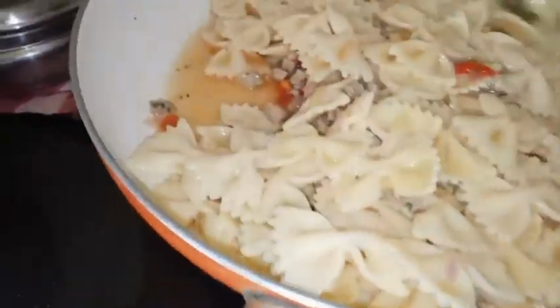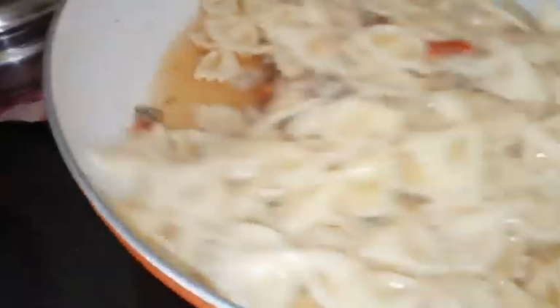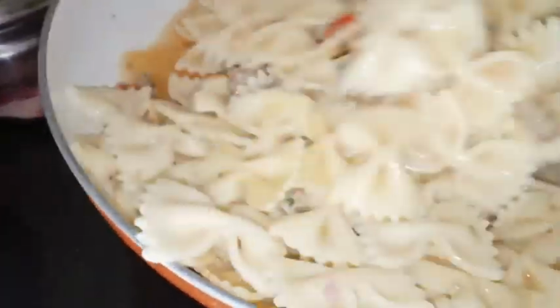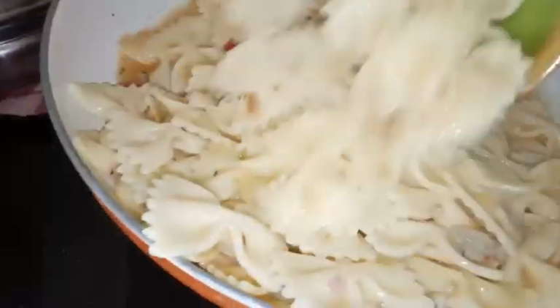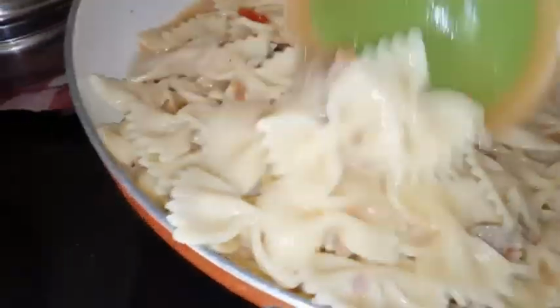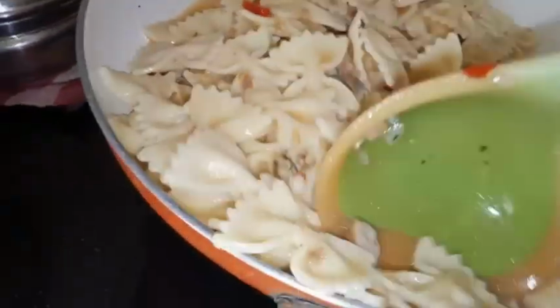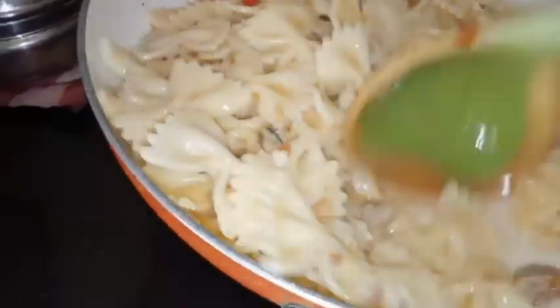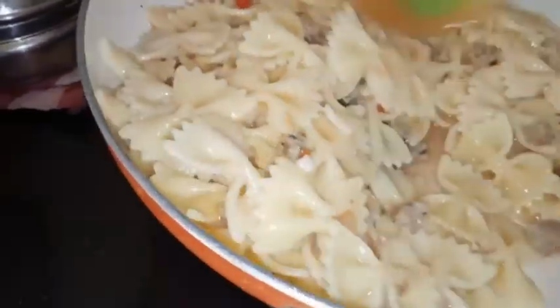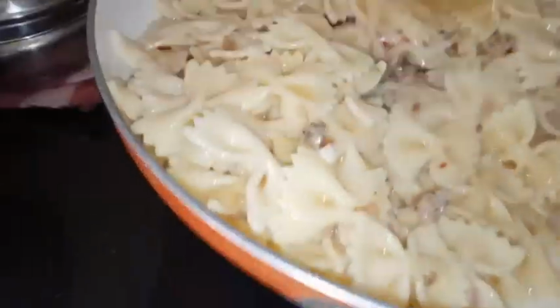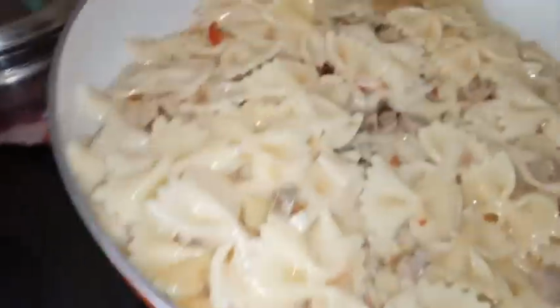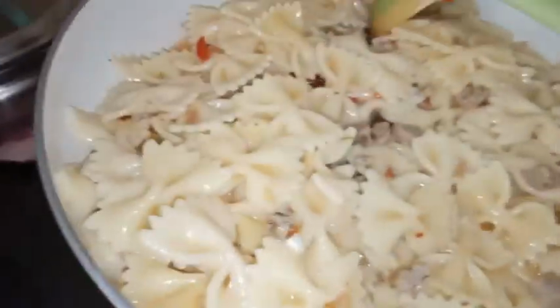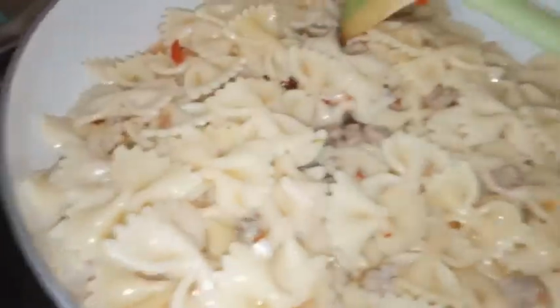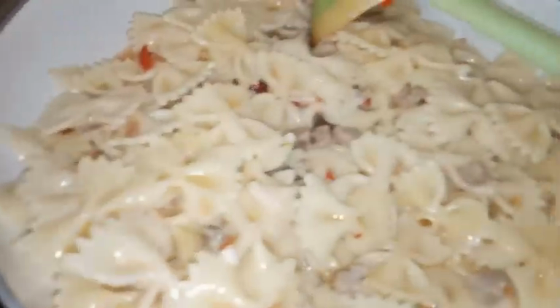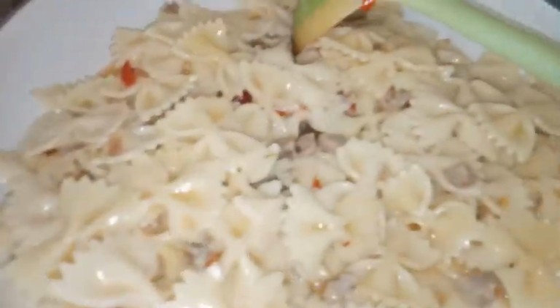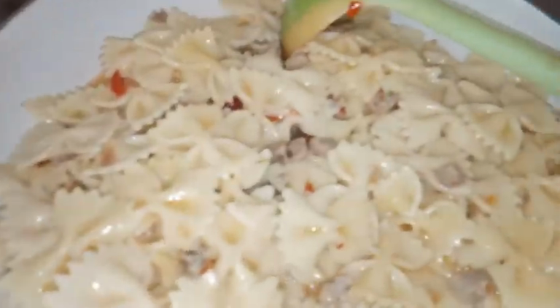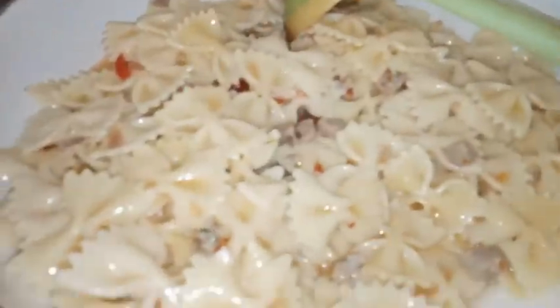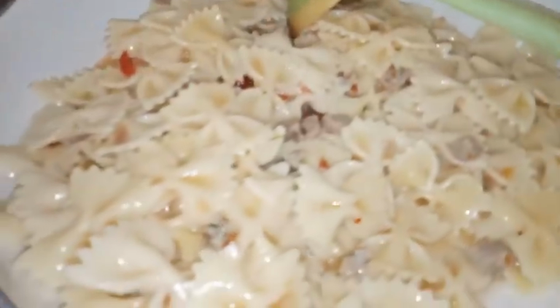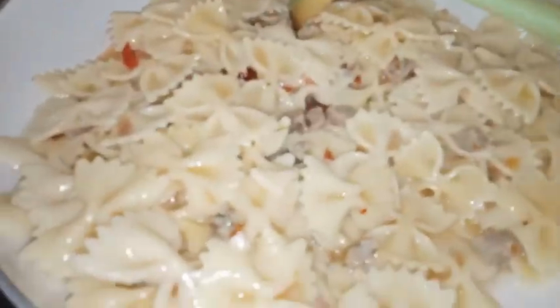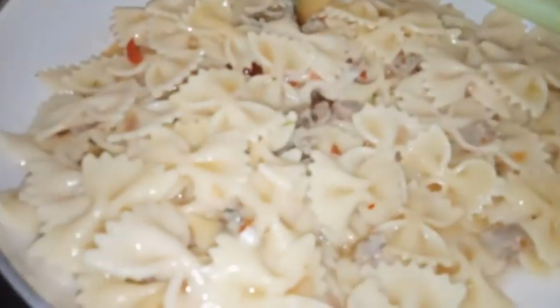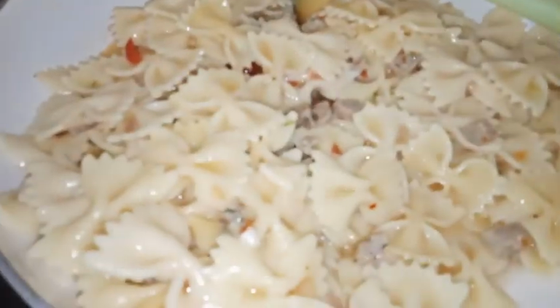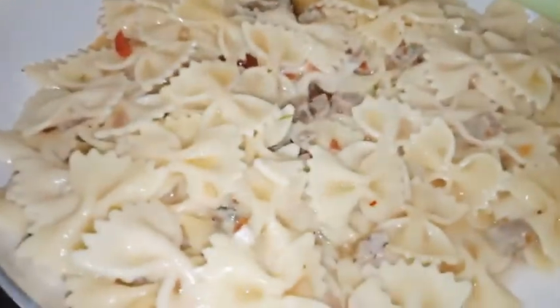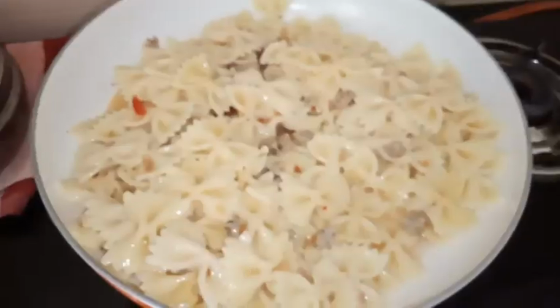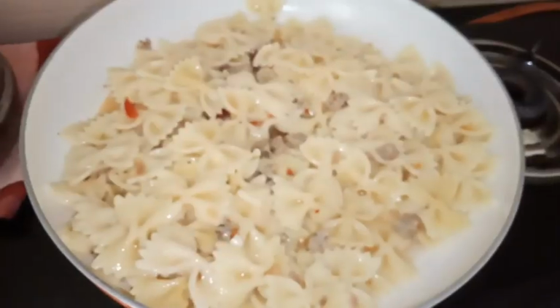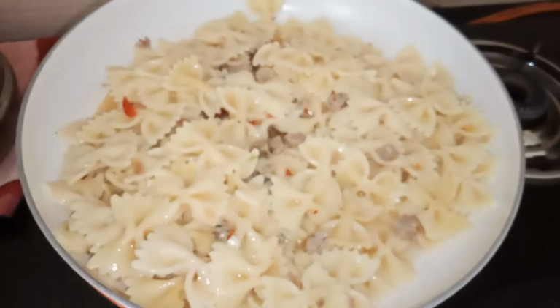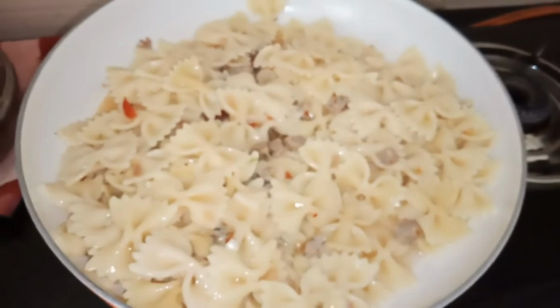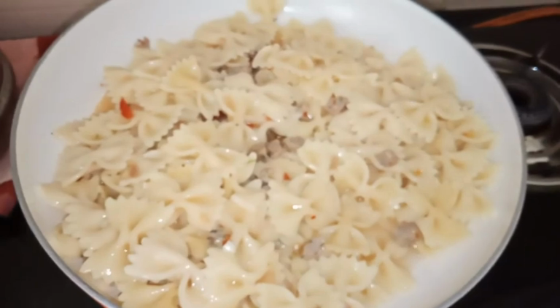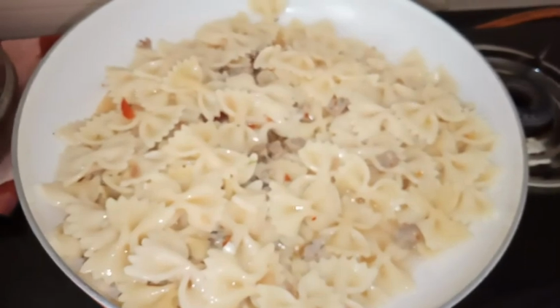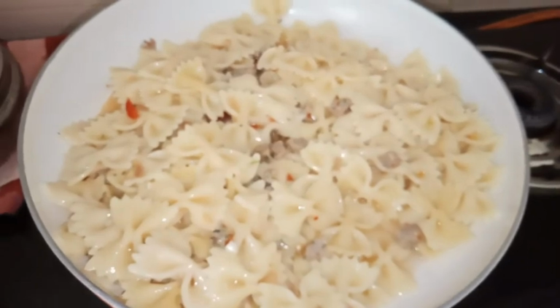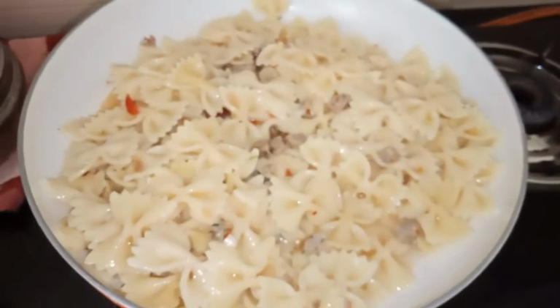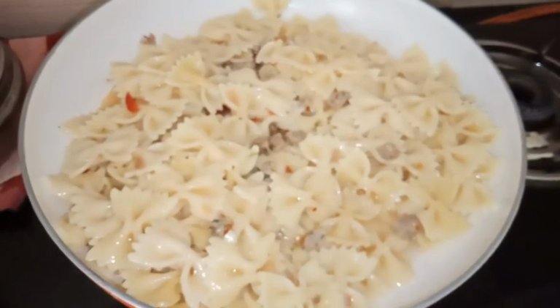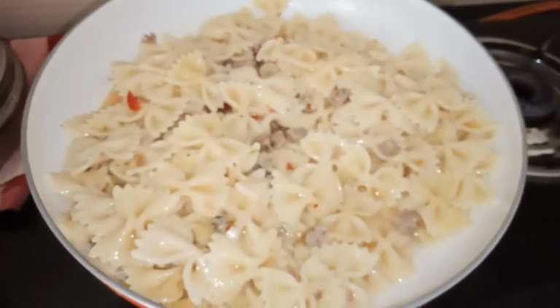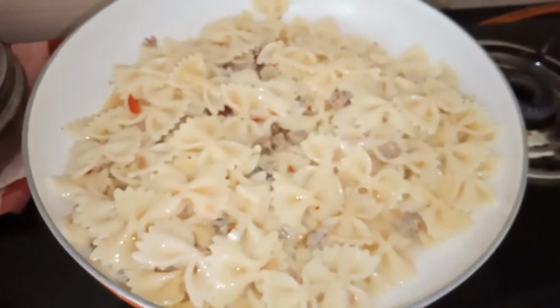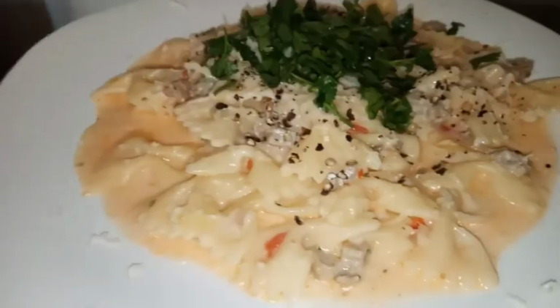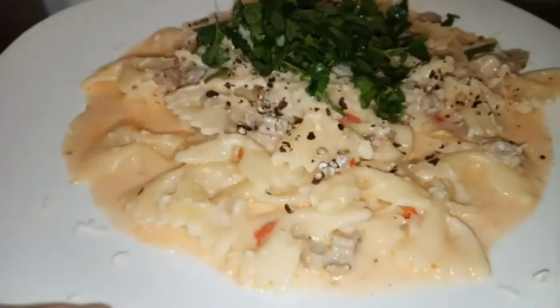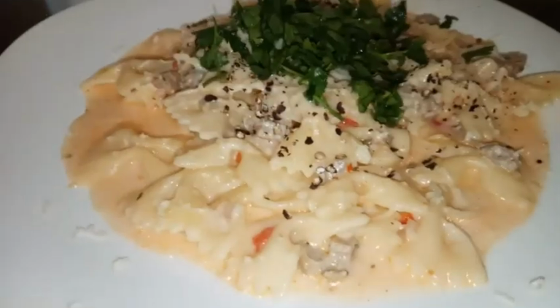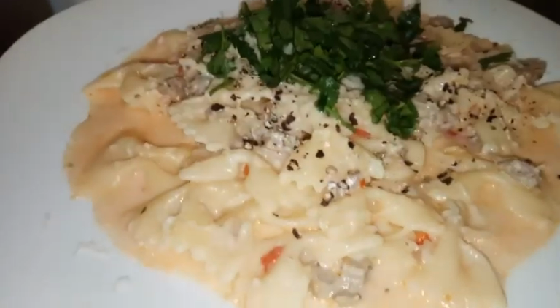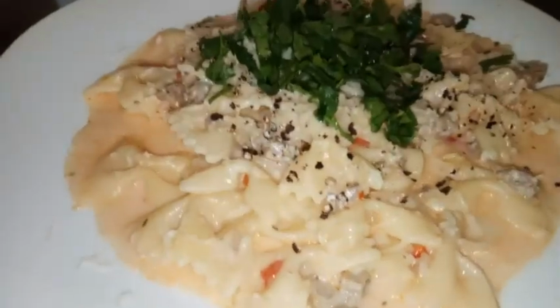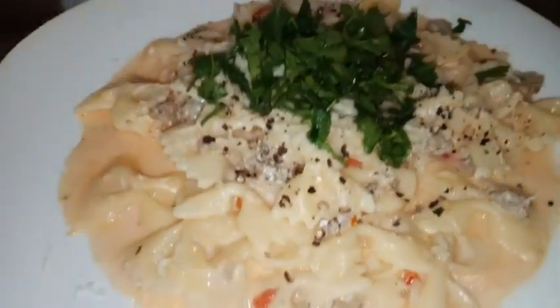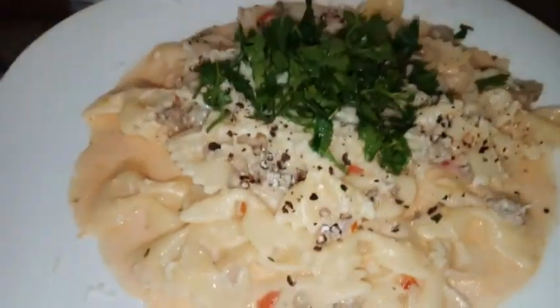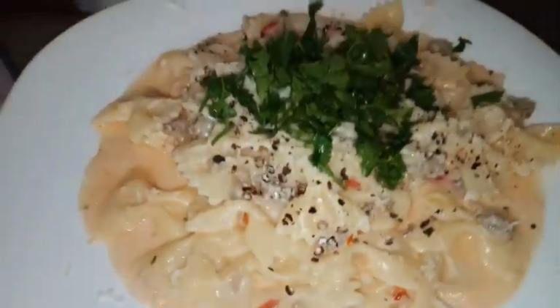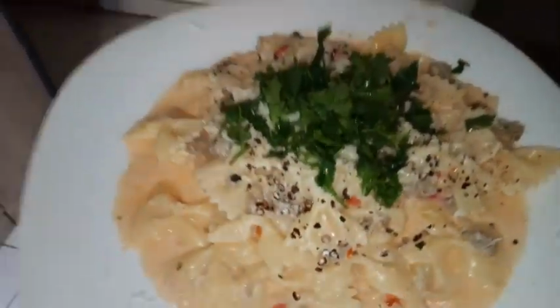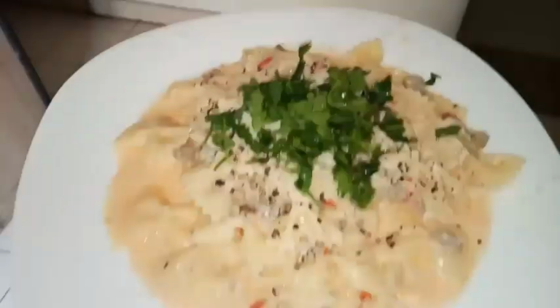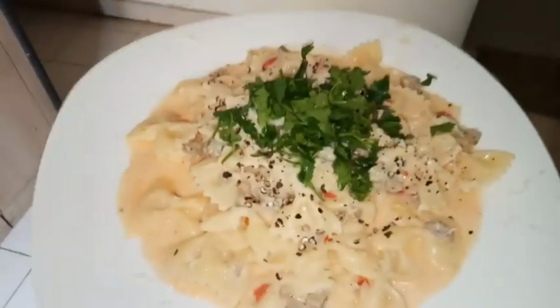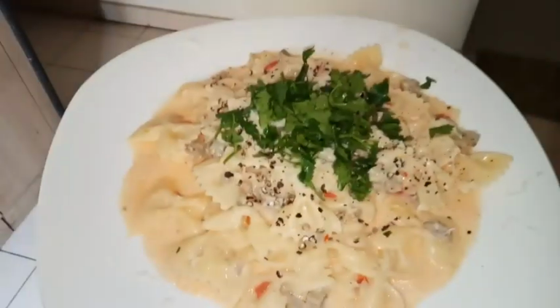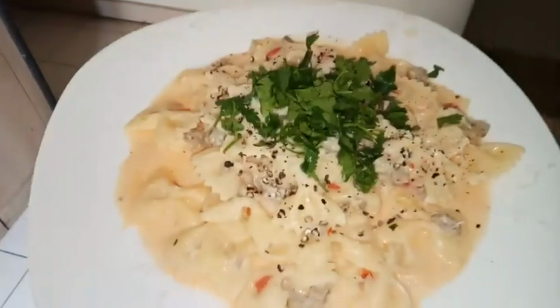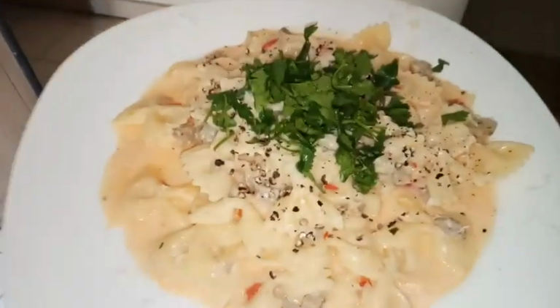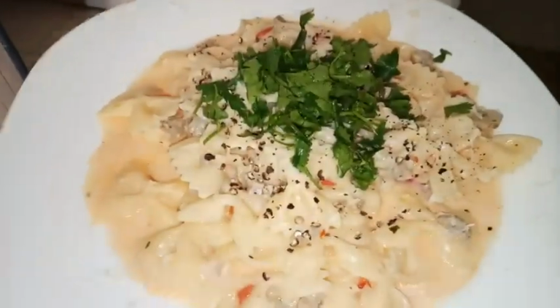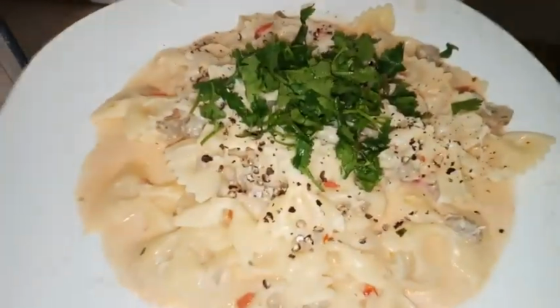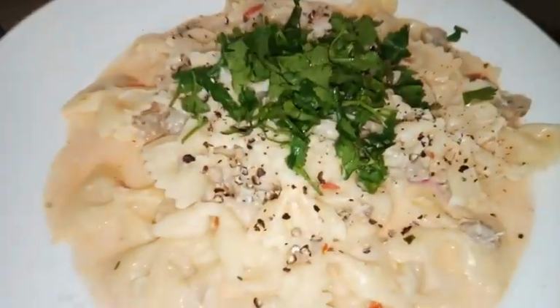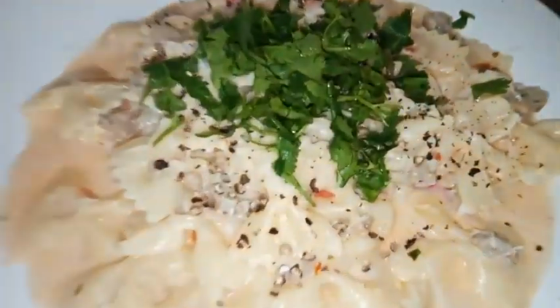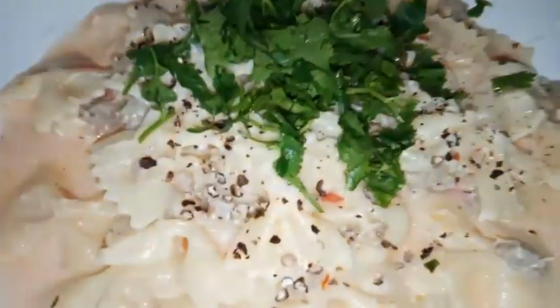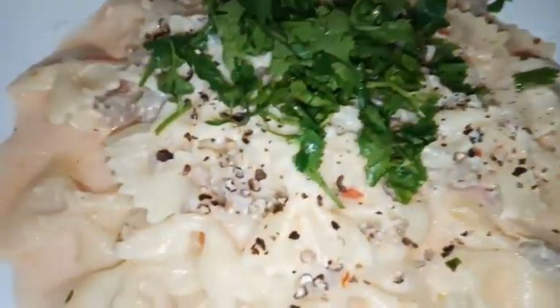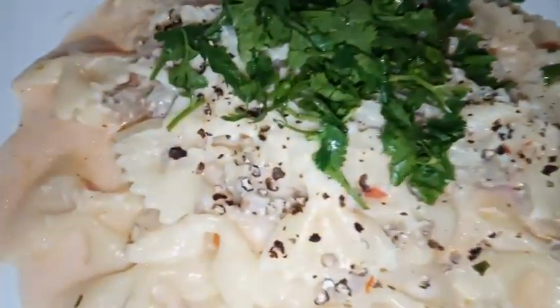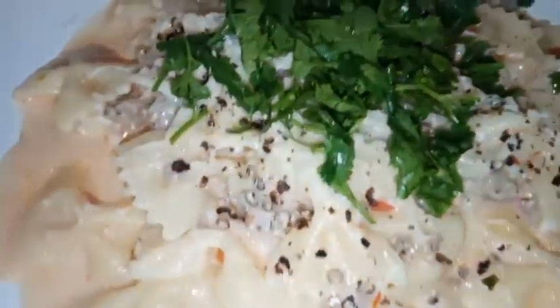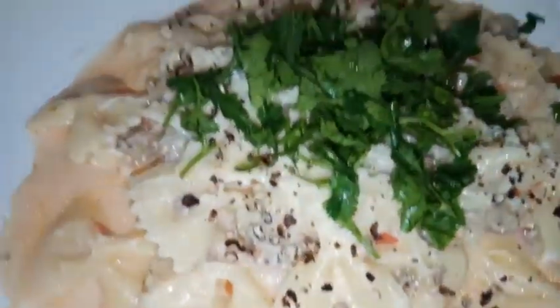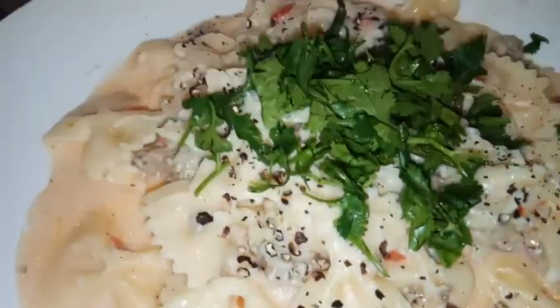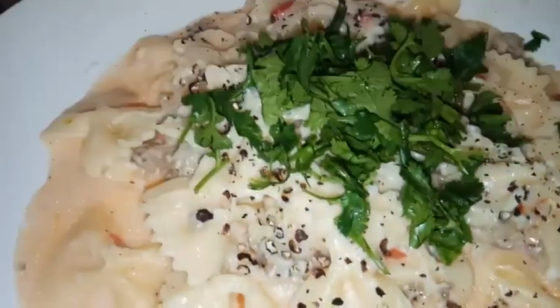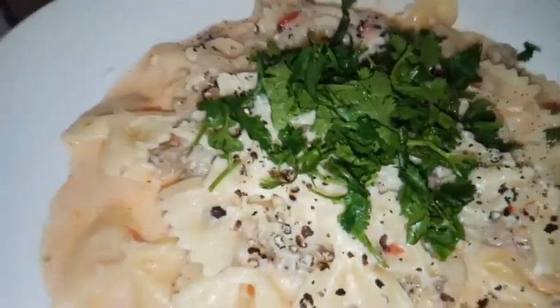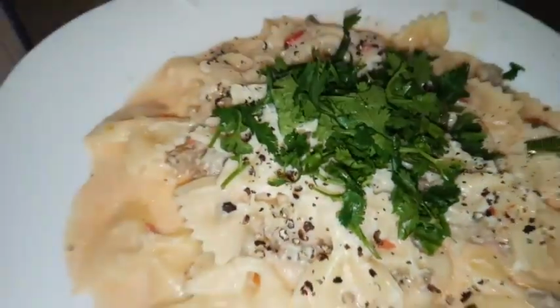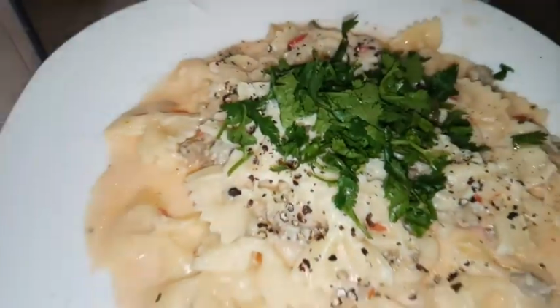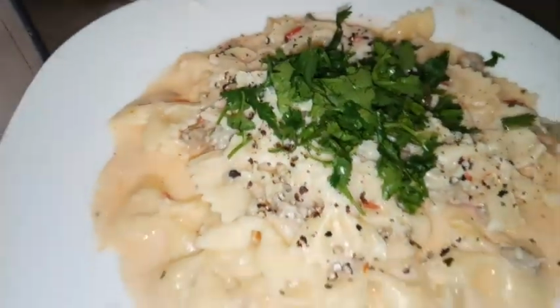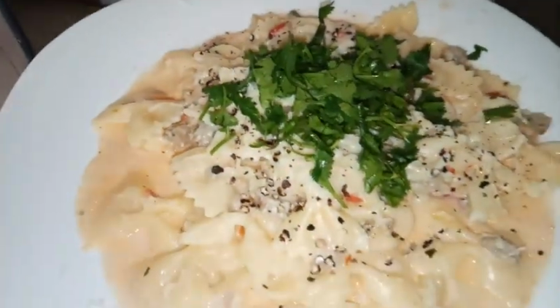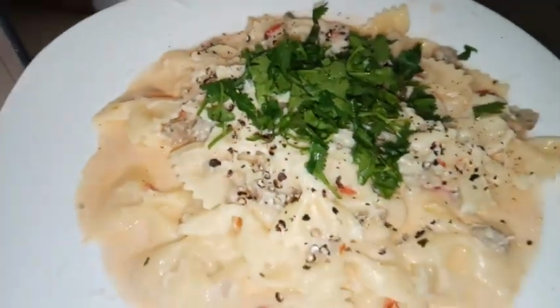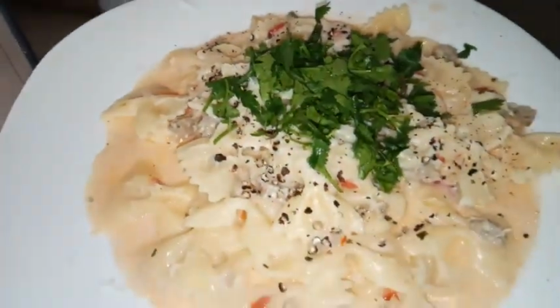We have to mix it thoroughly. Now that's the final dish. Thanks for watching.